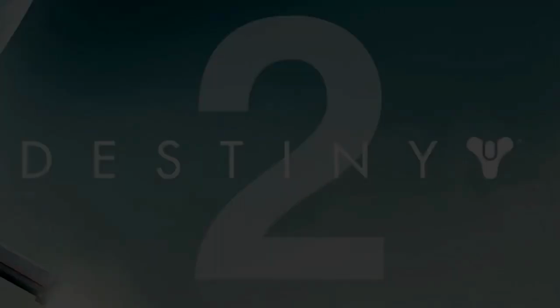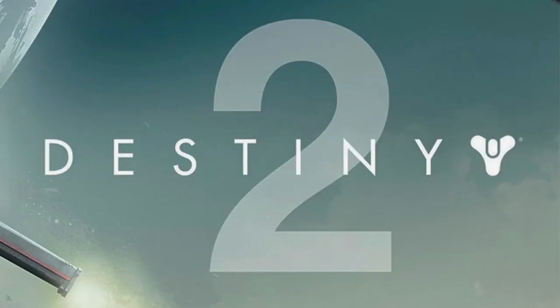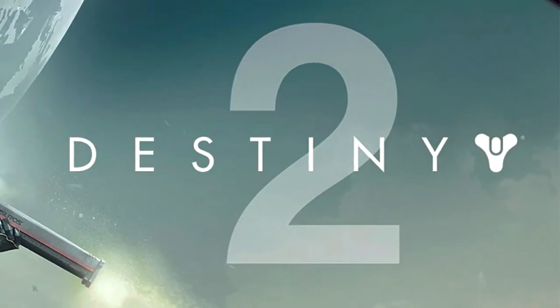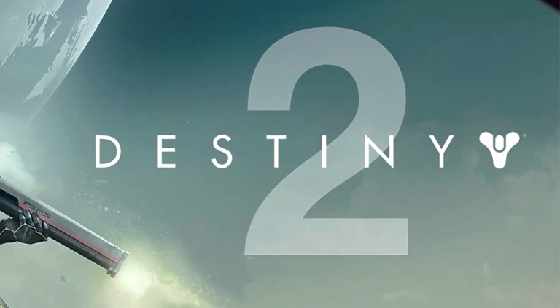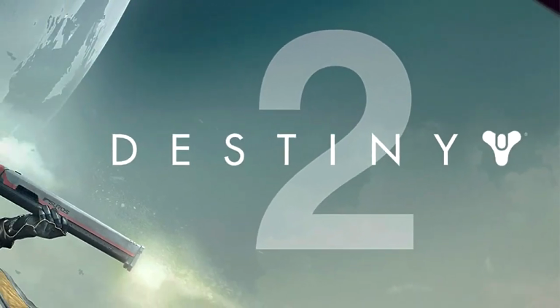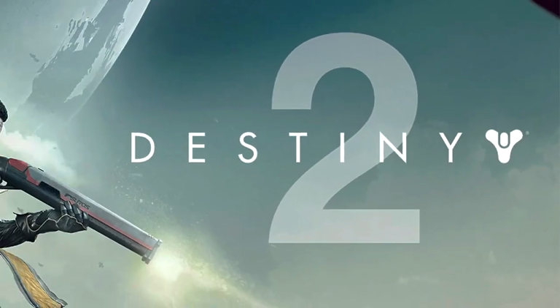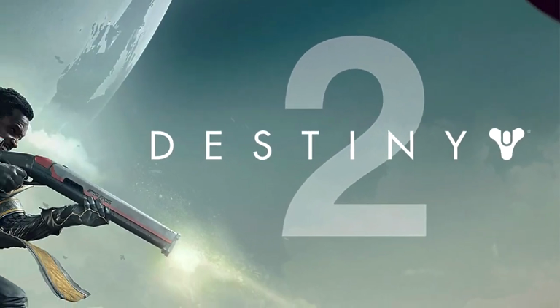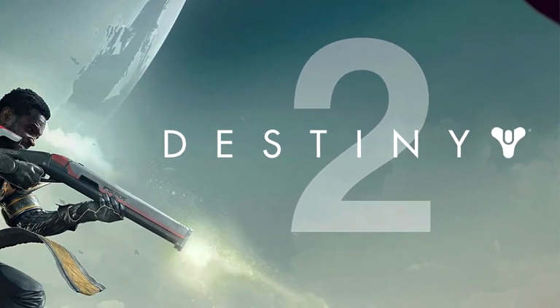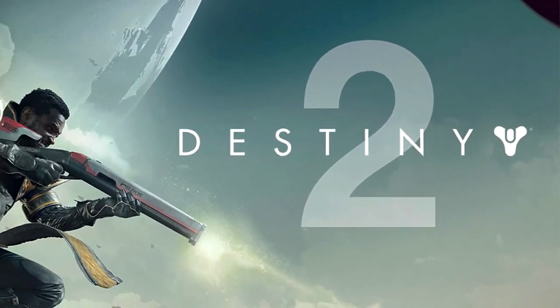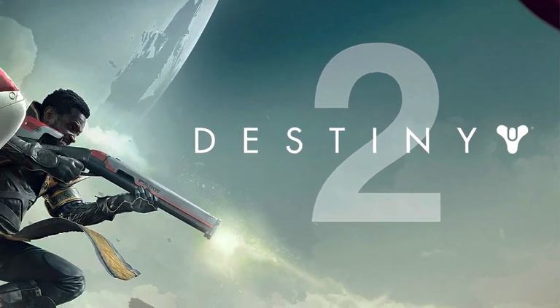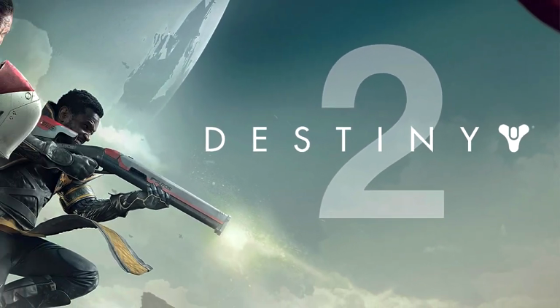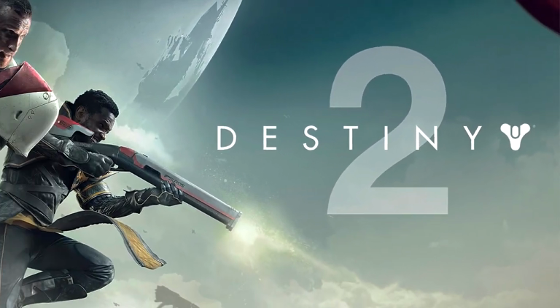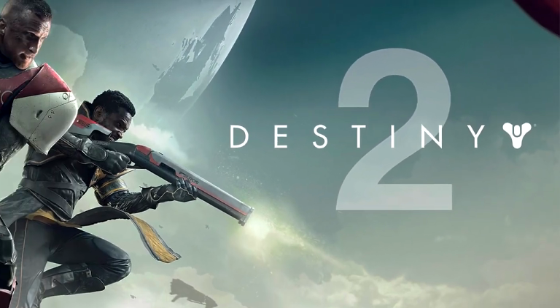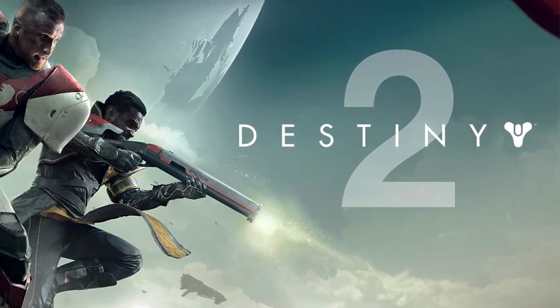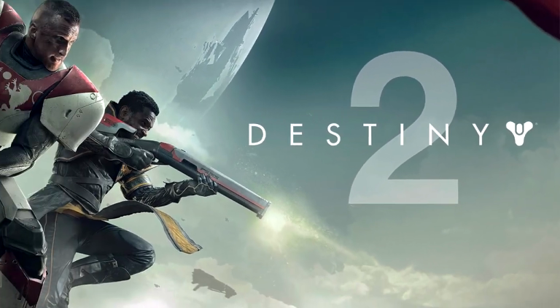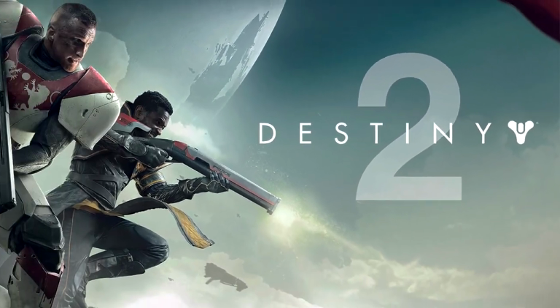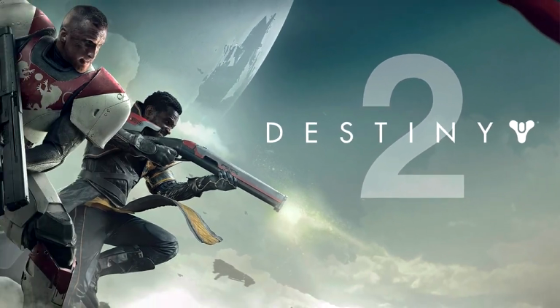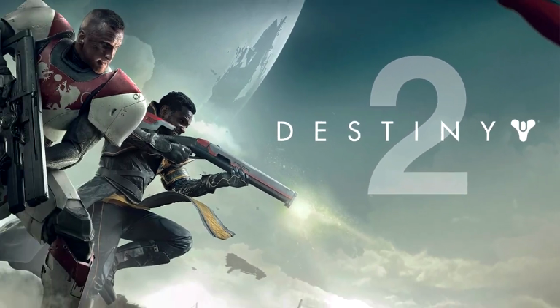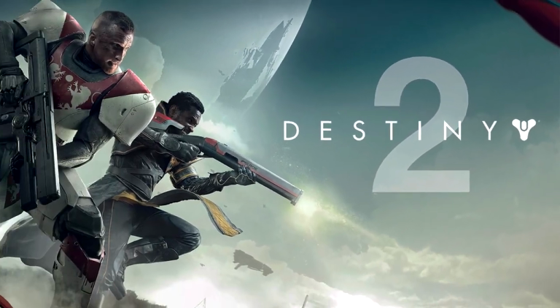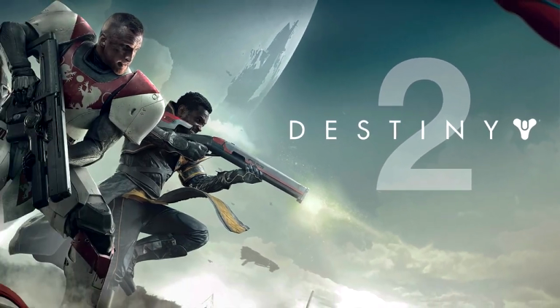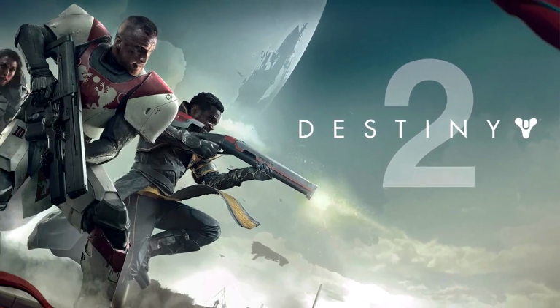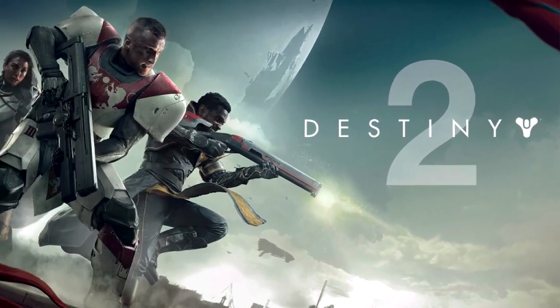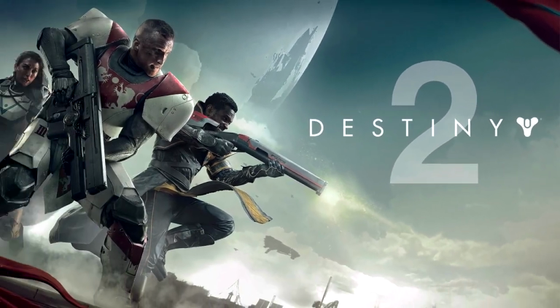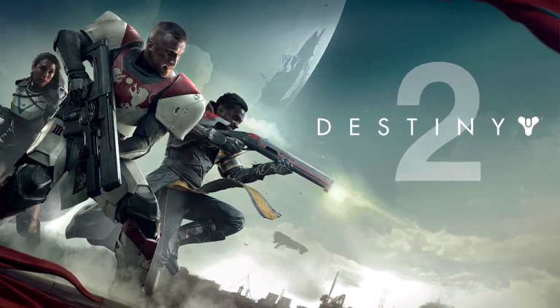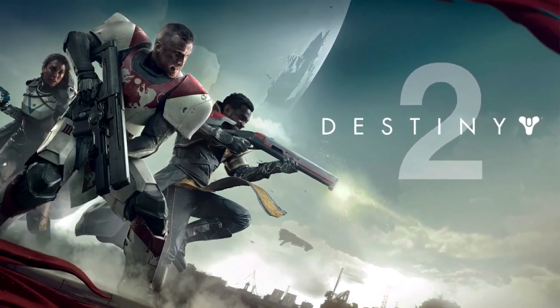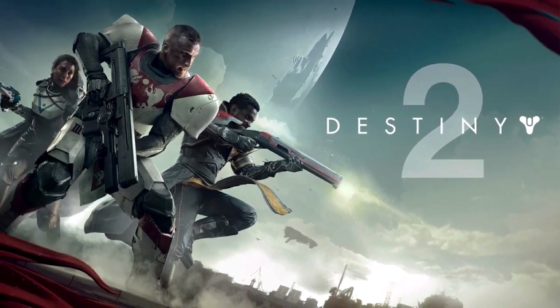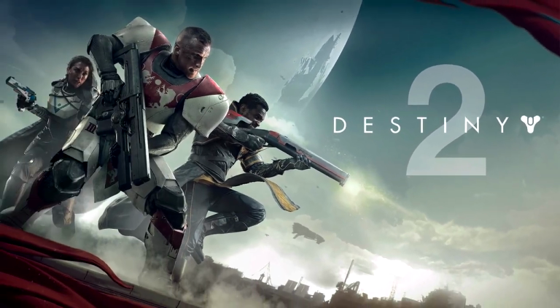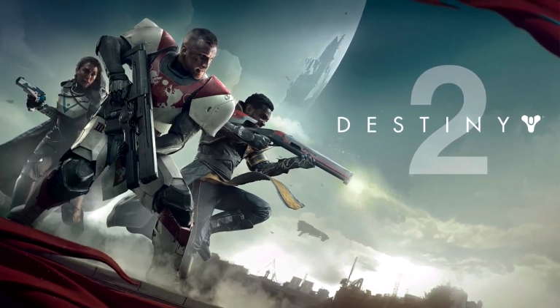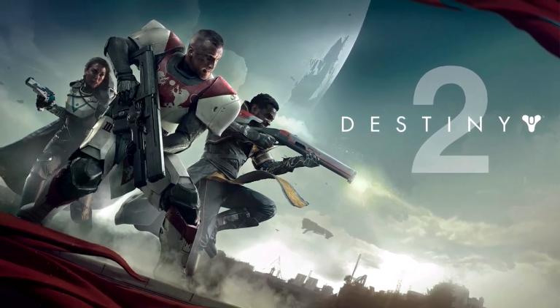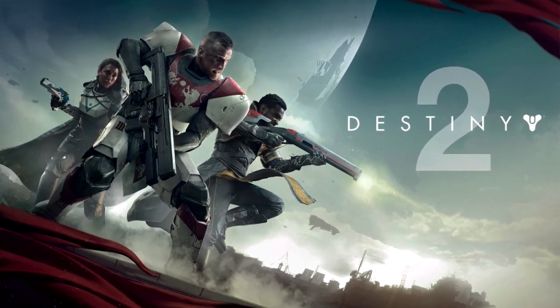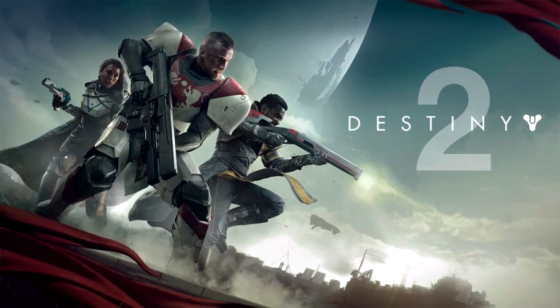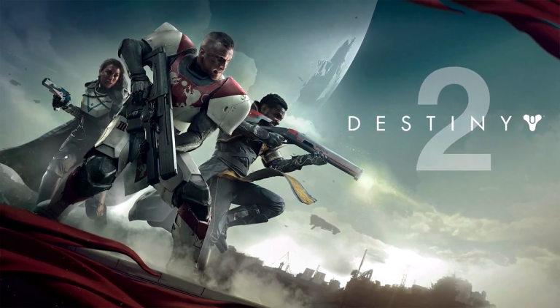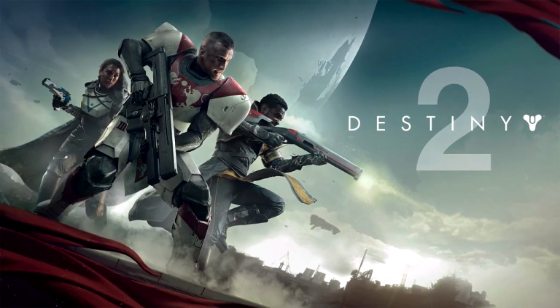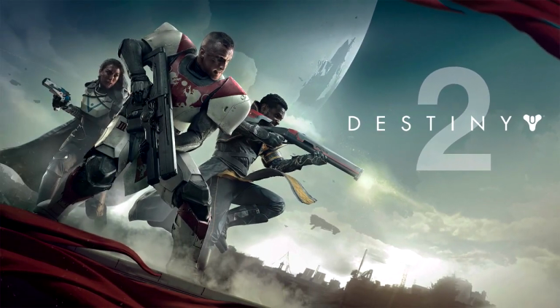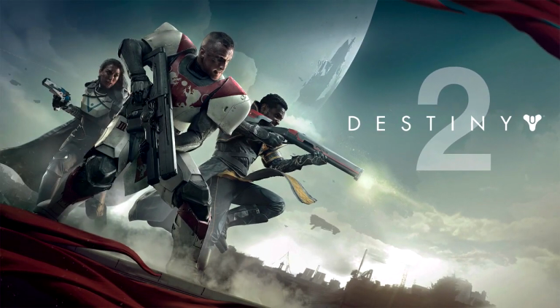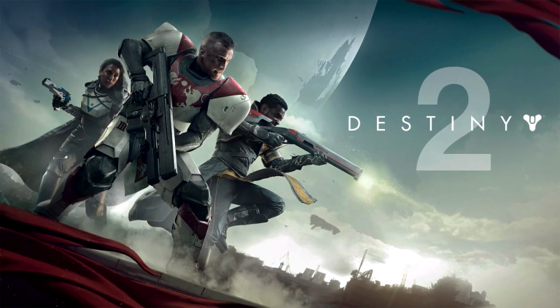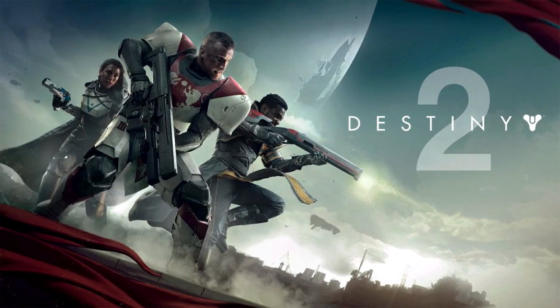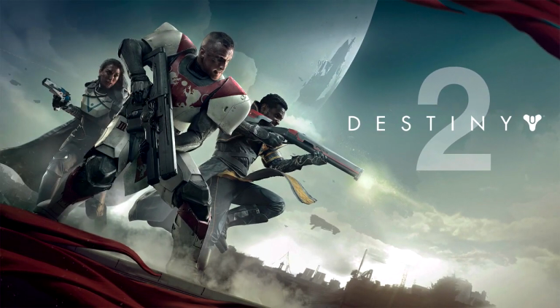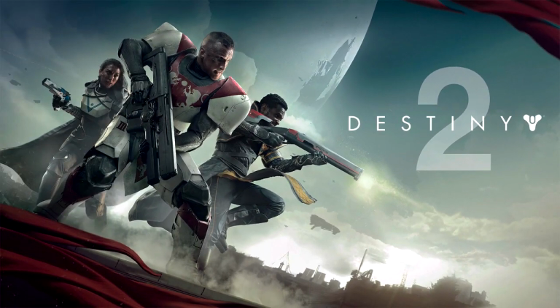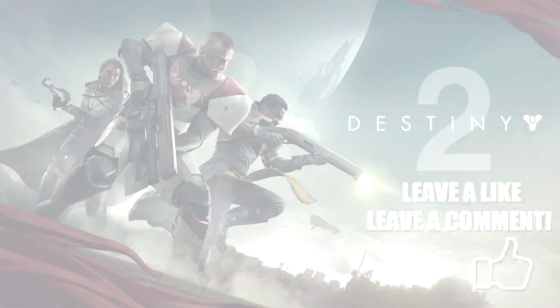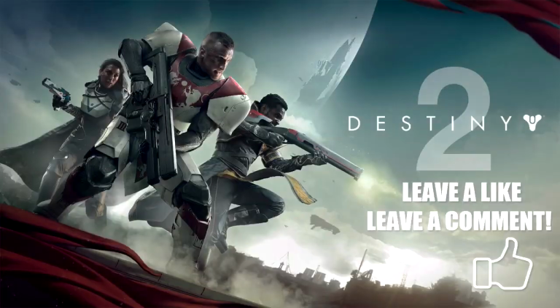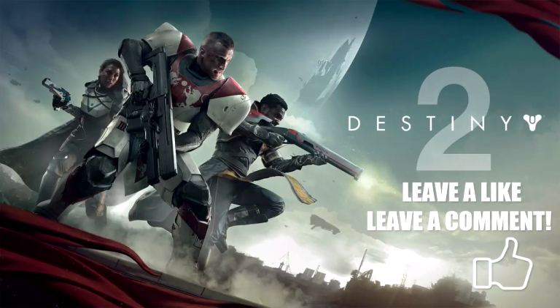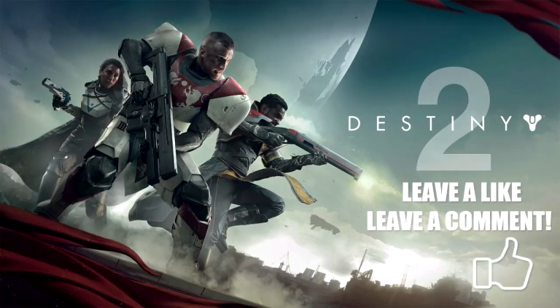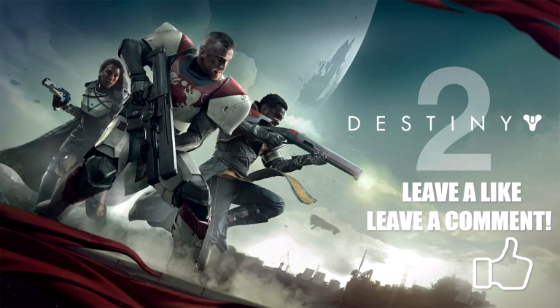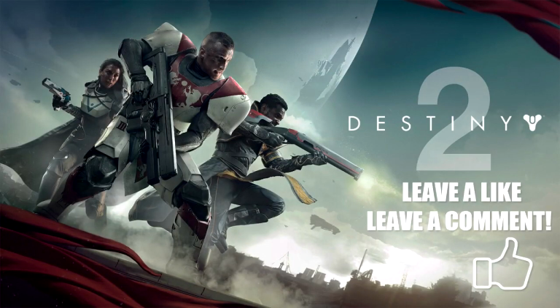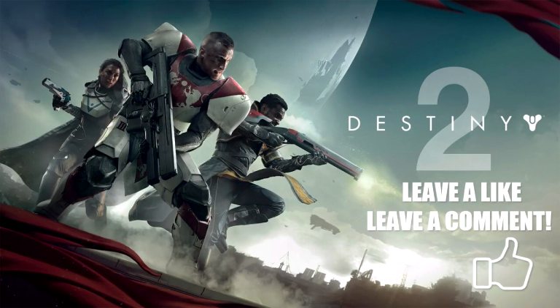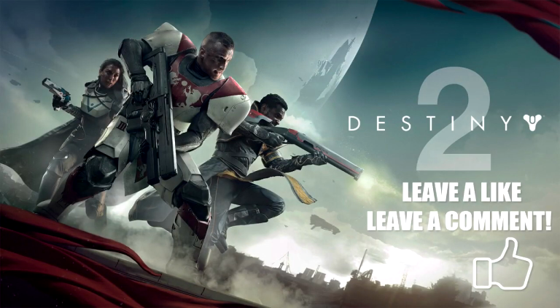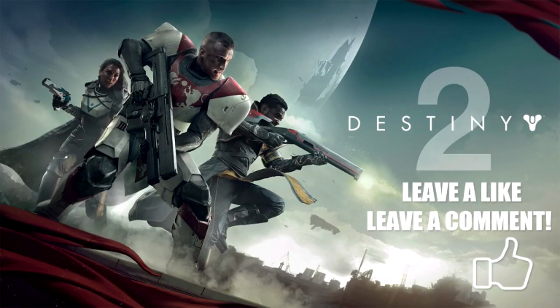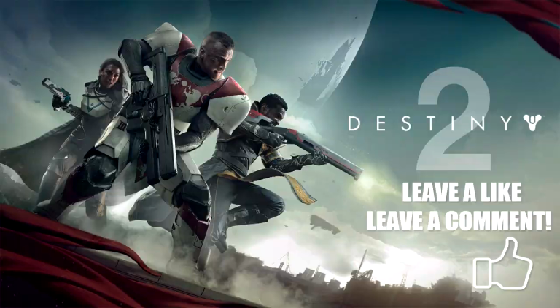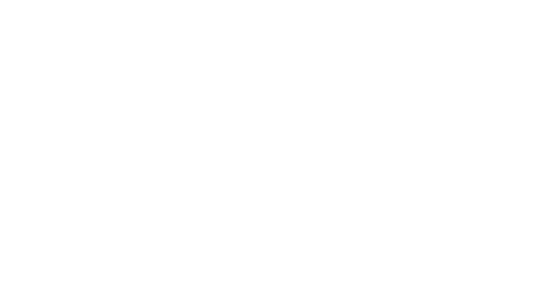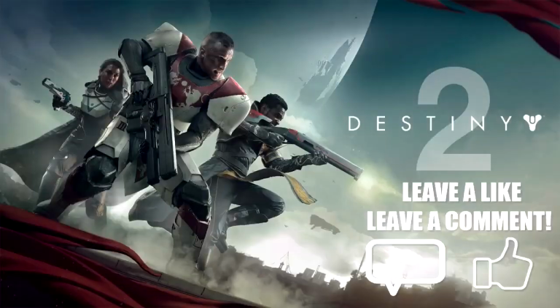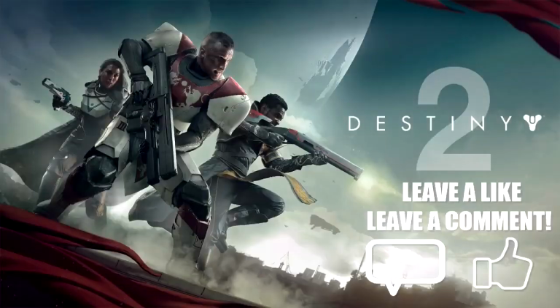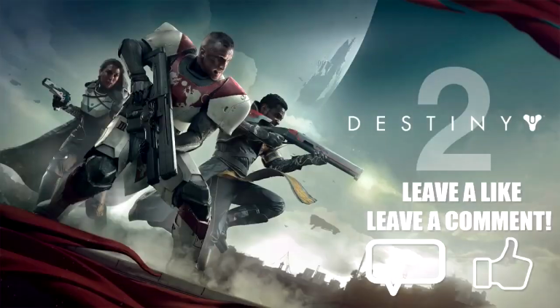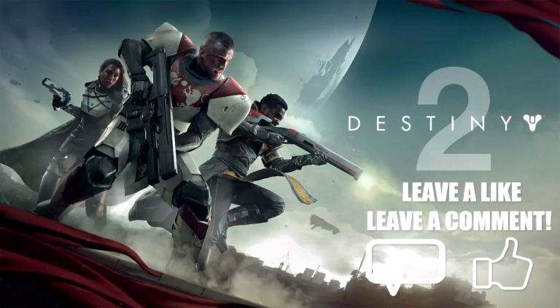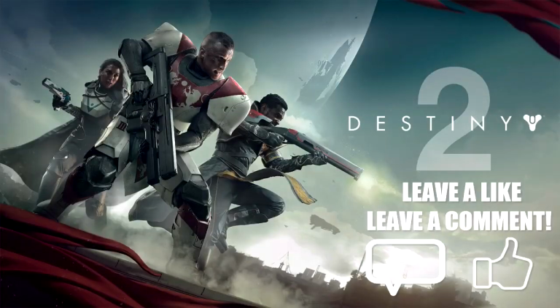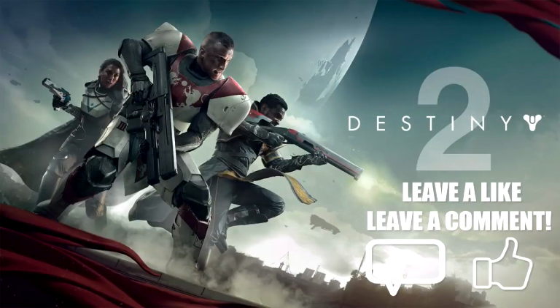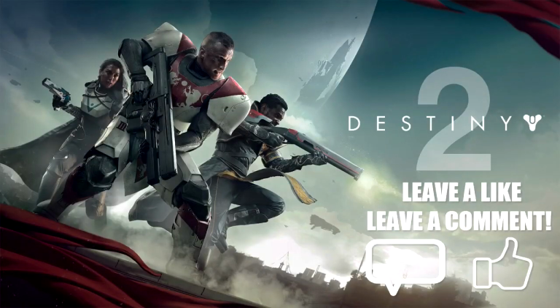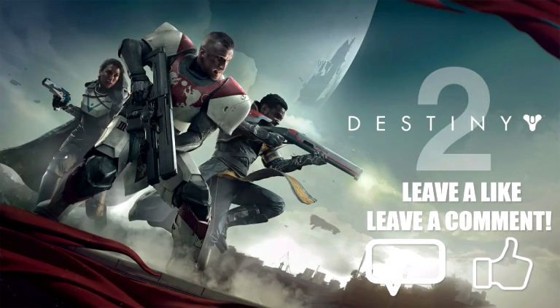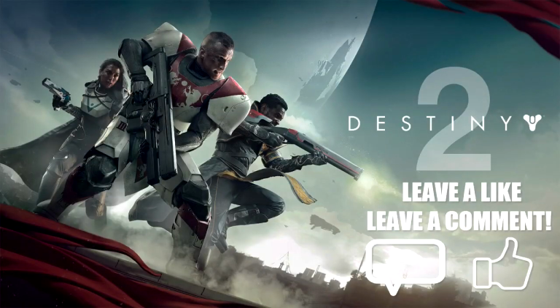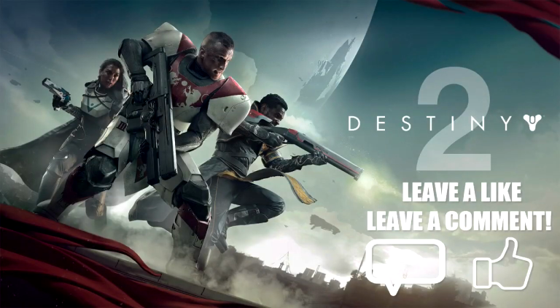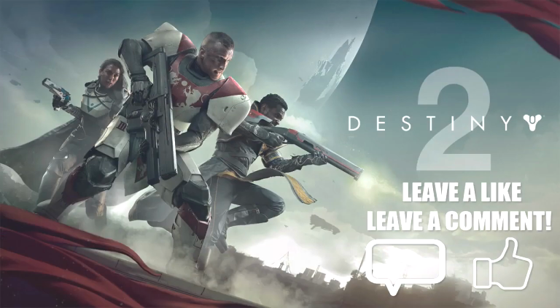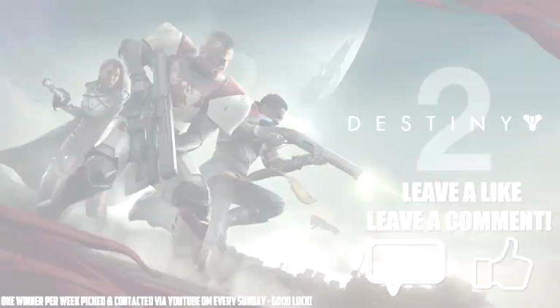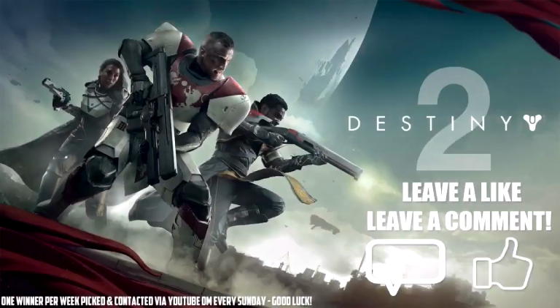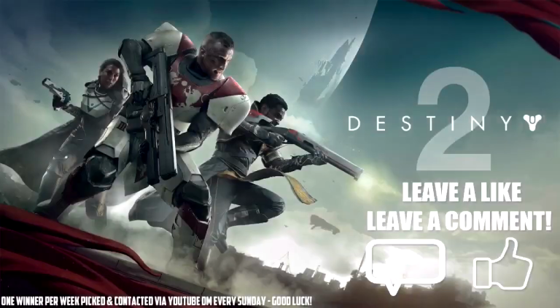To be in with a chance of winning my weekly Destiny 2 beta code giveaway, simply drop a like on the video and leave a comment down below.